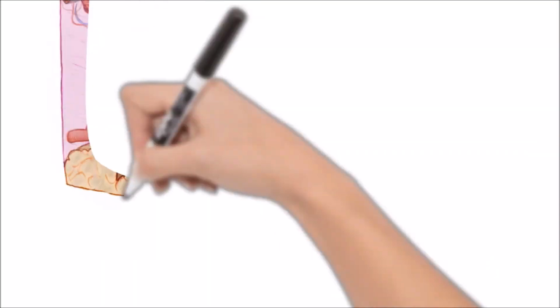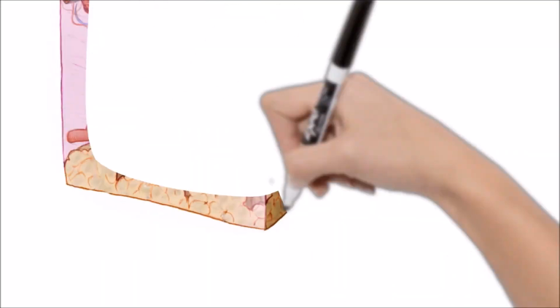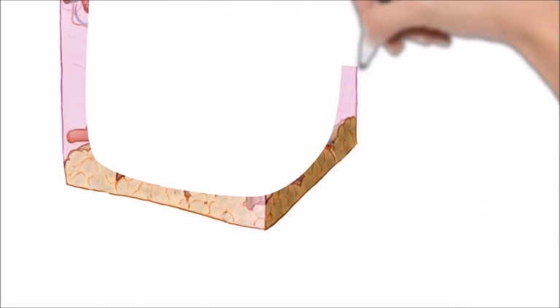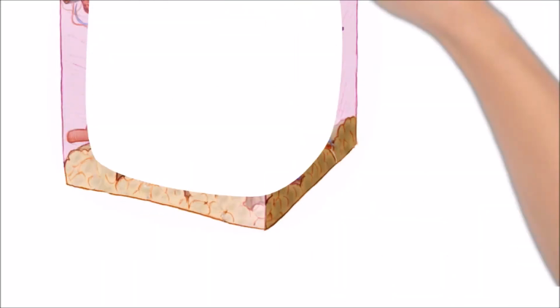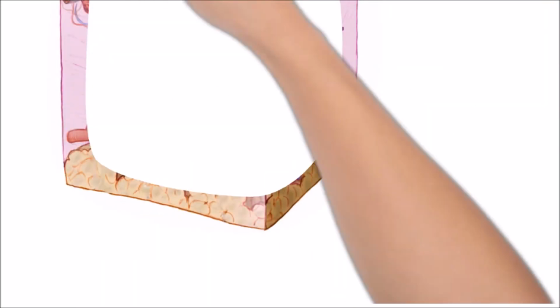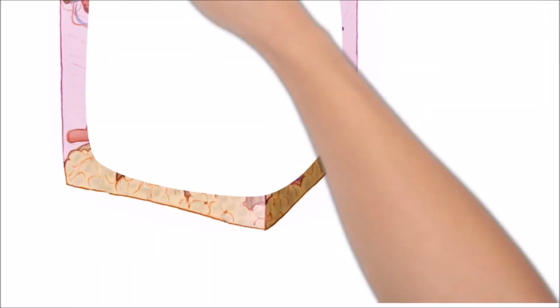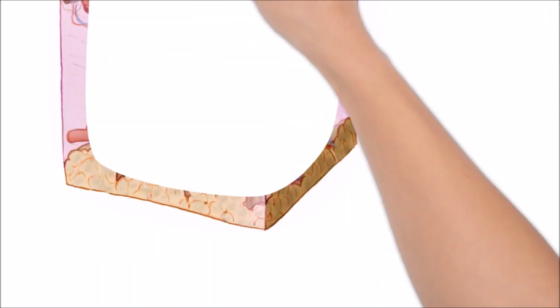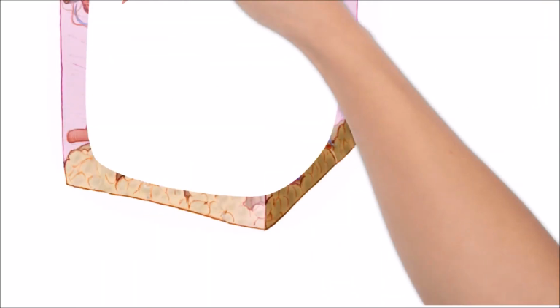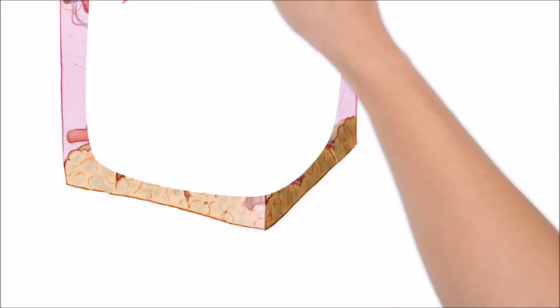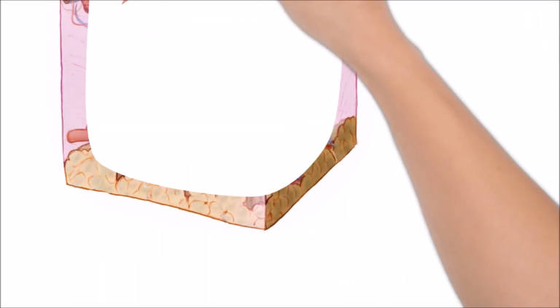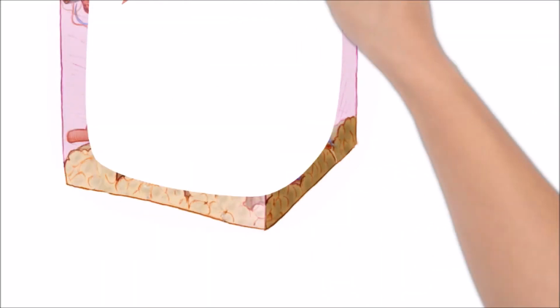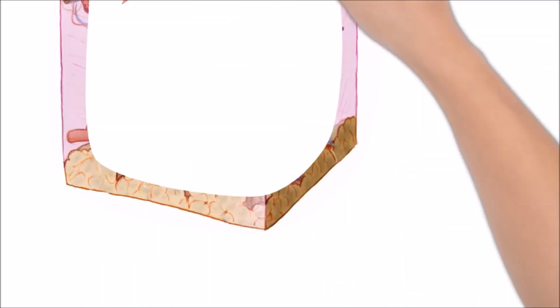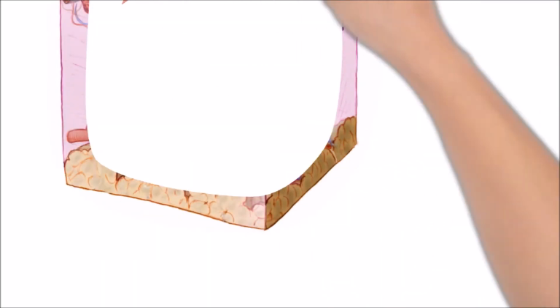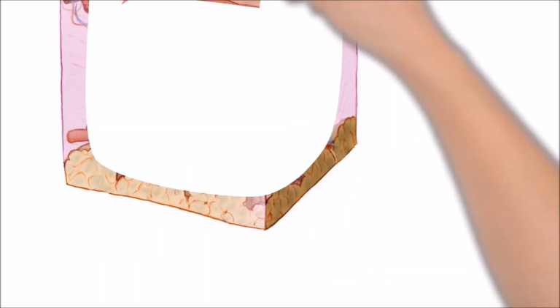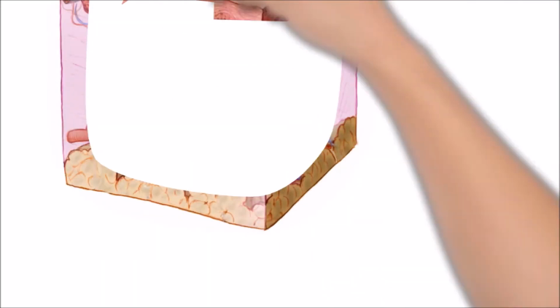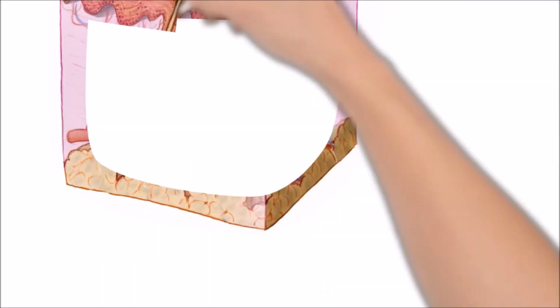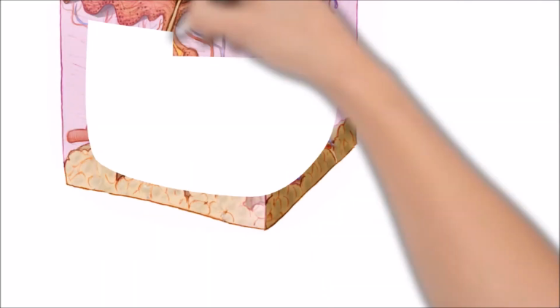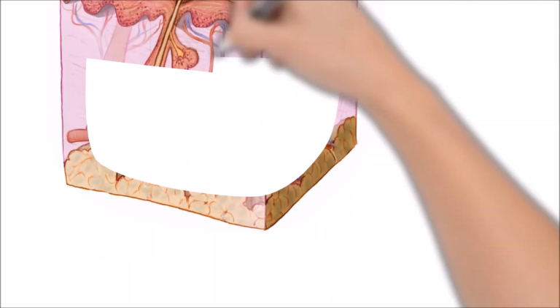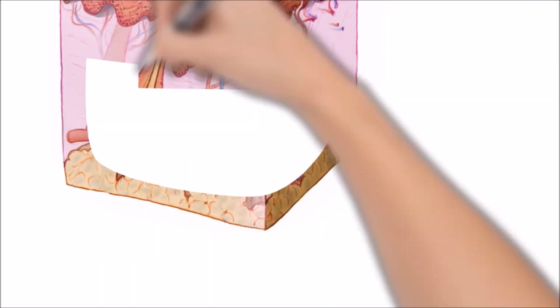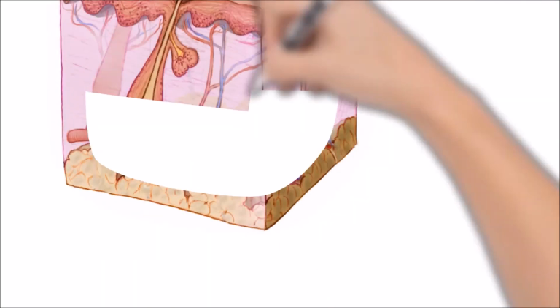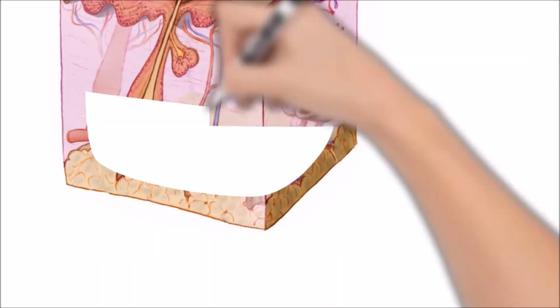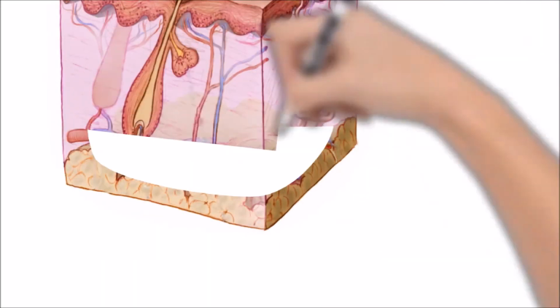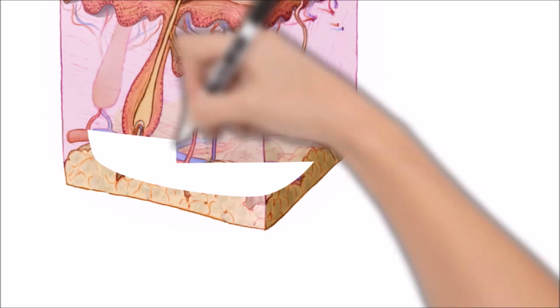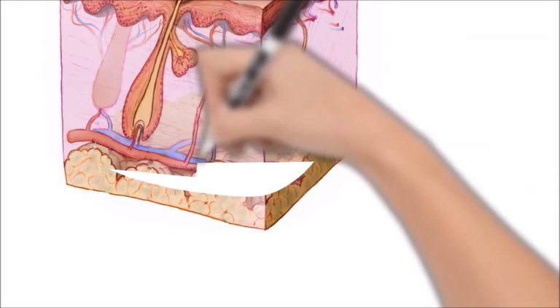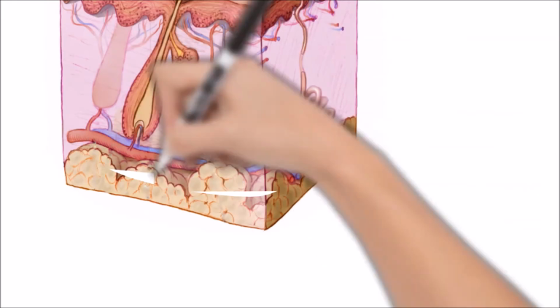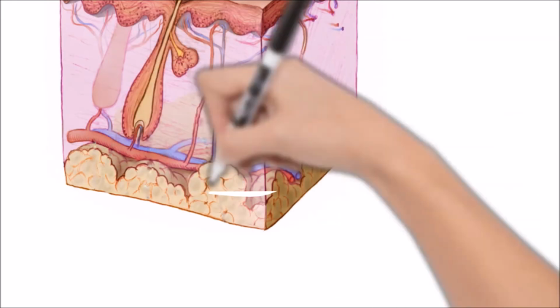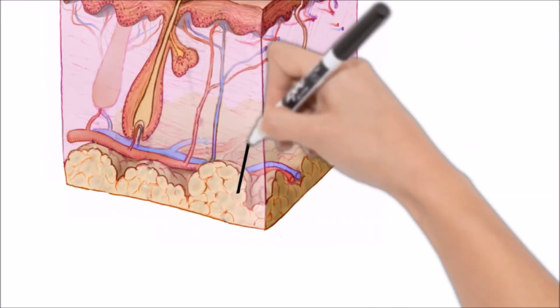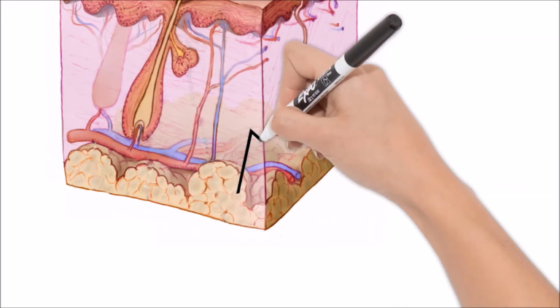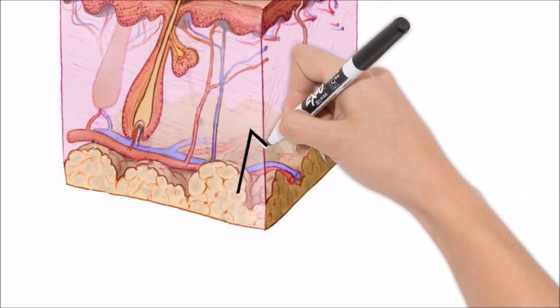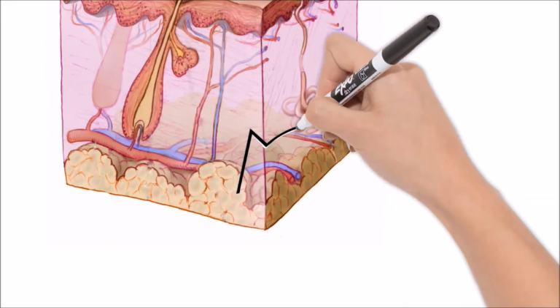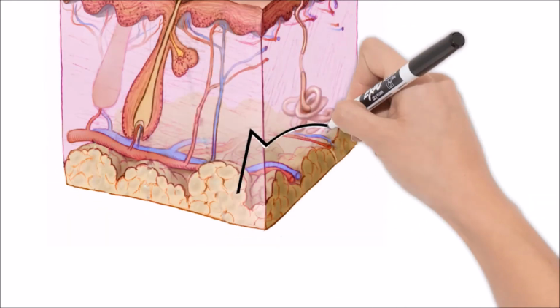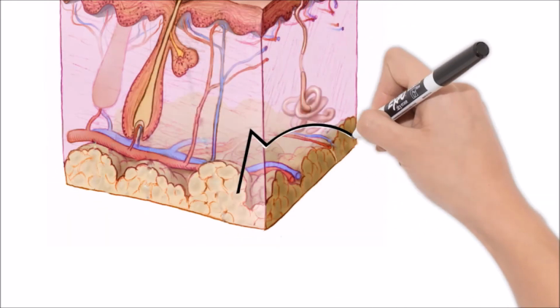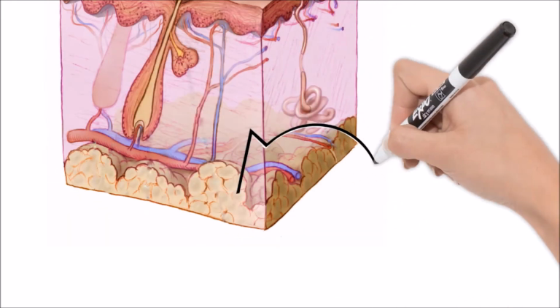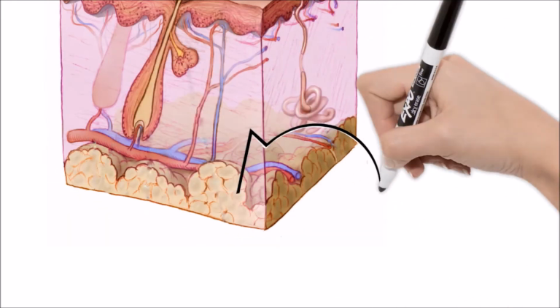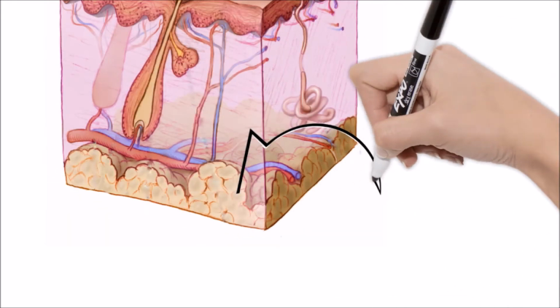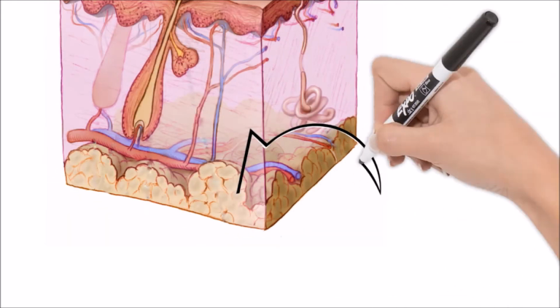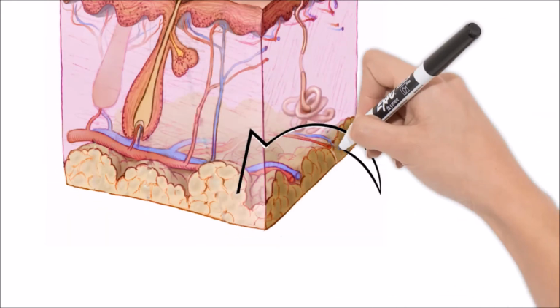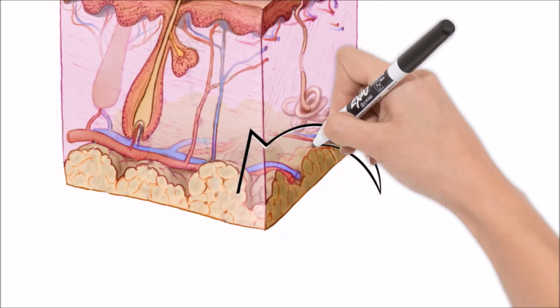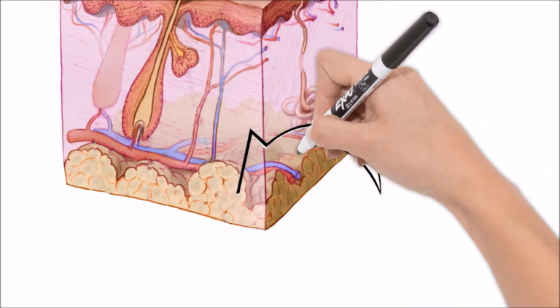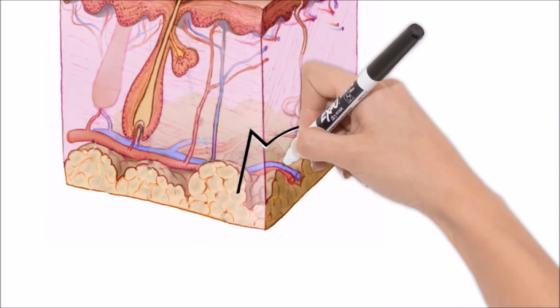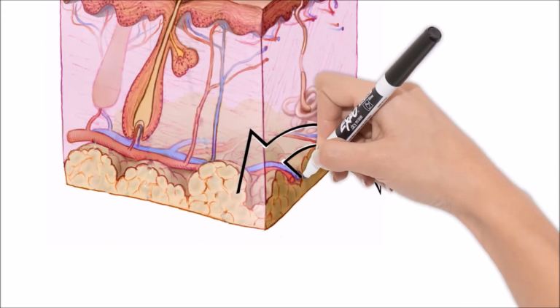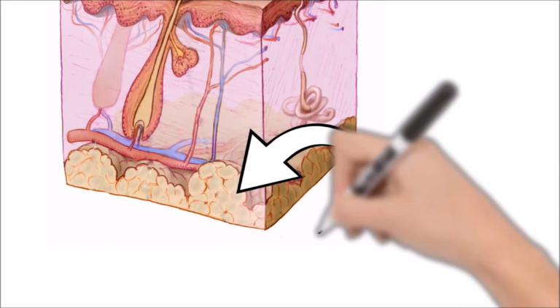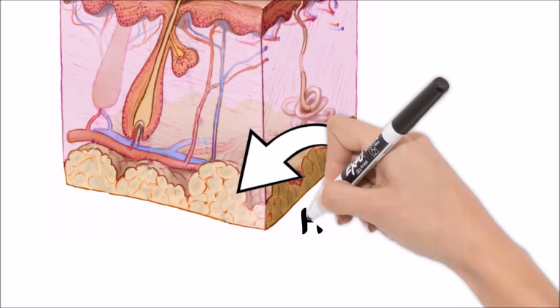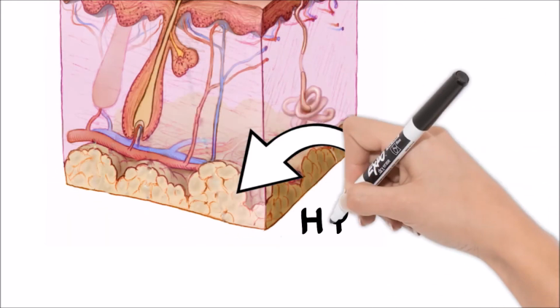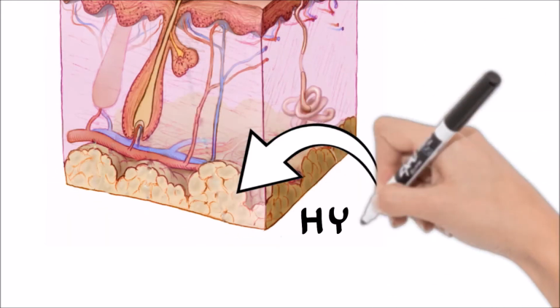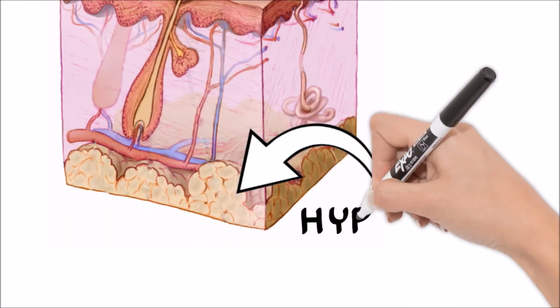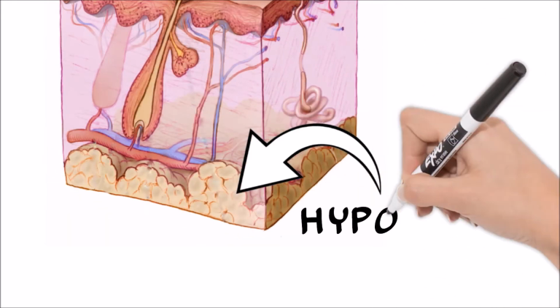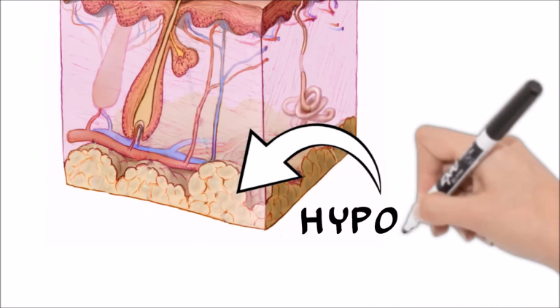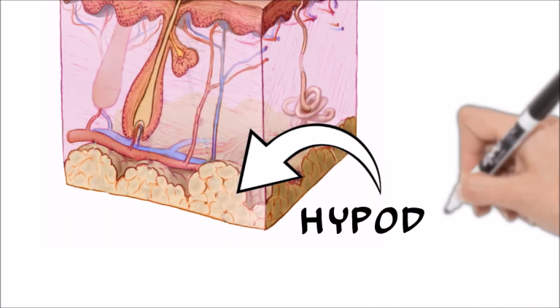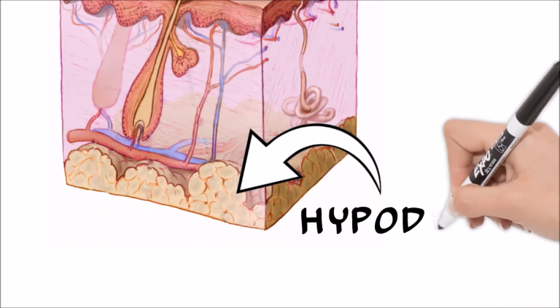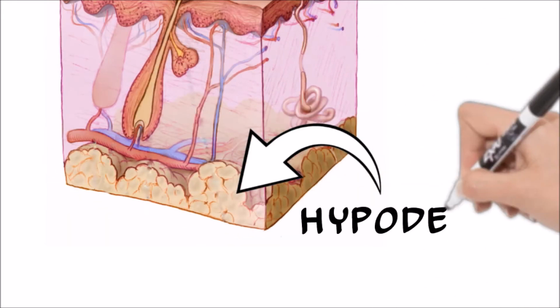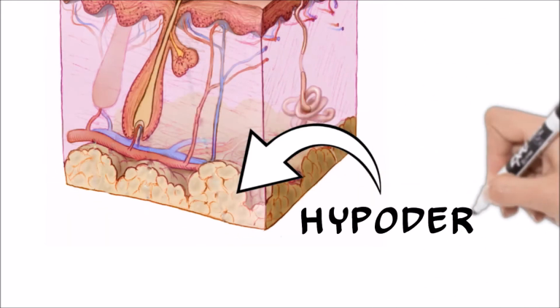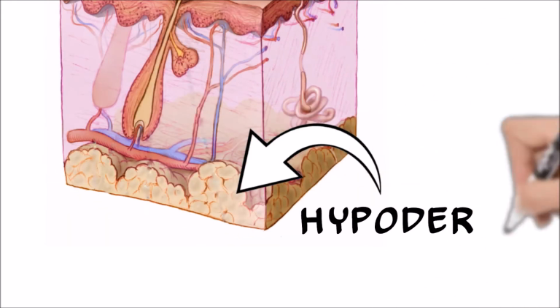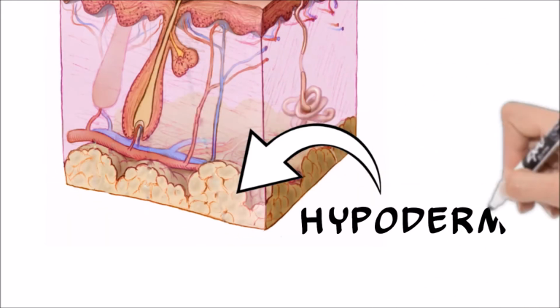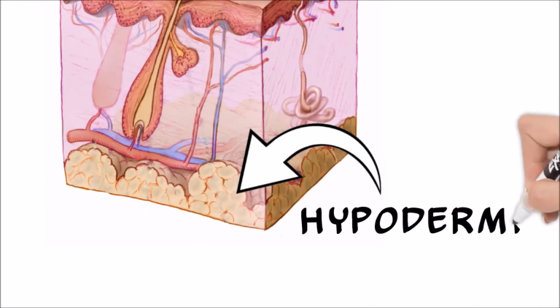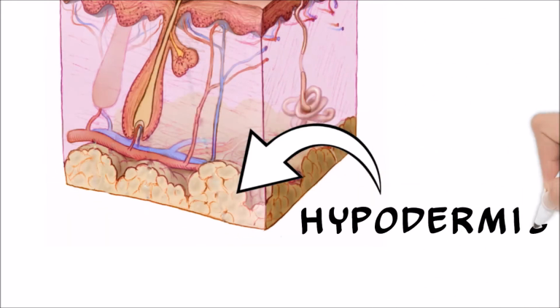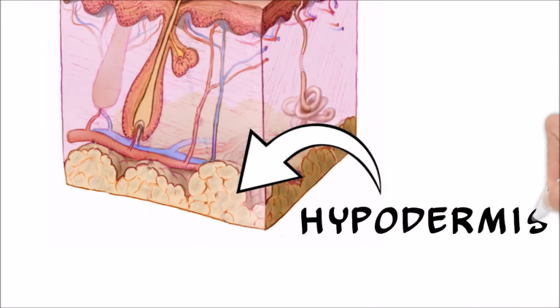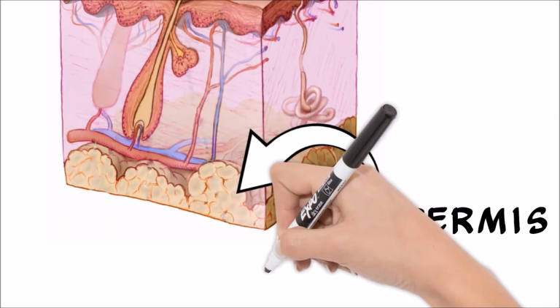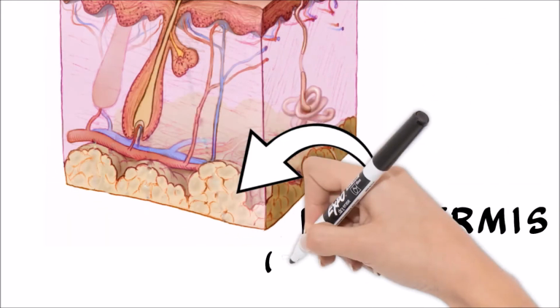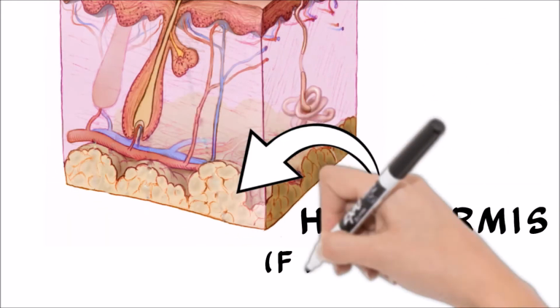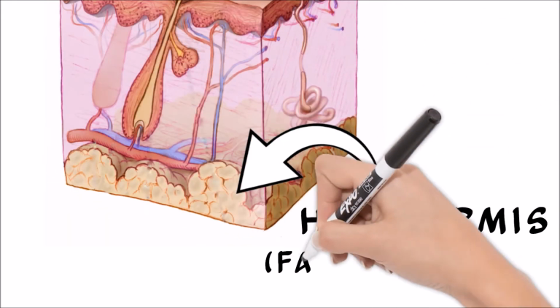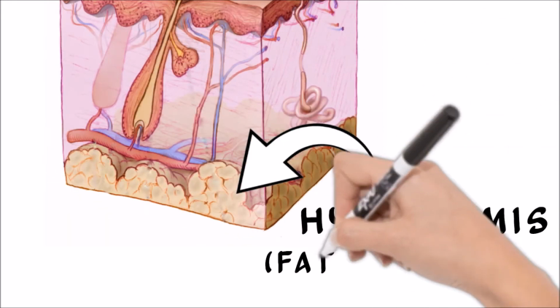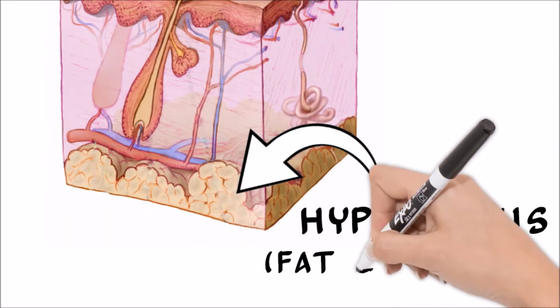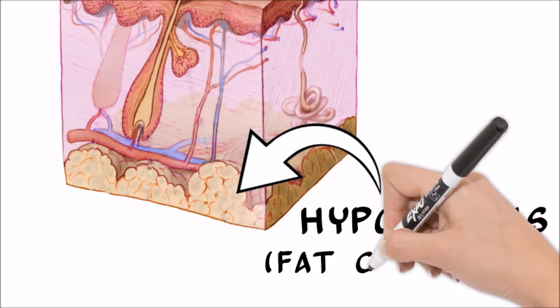Moving on, the hypodermis, or subcutaneous tissue, is the innermost layer of skin, and is used mostly for fat storage.